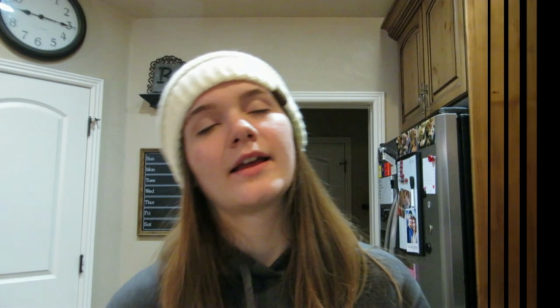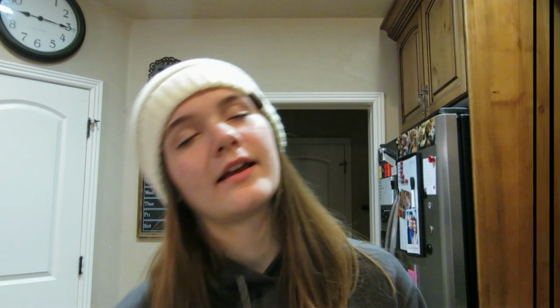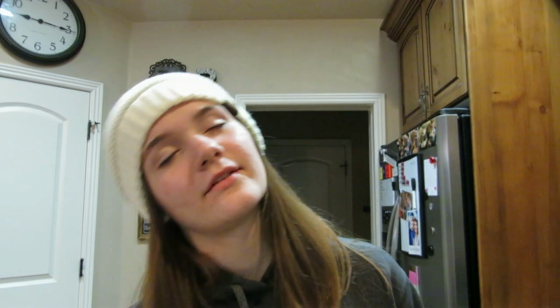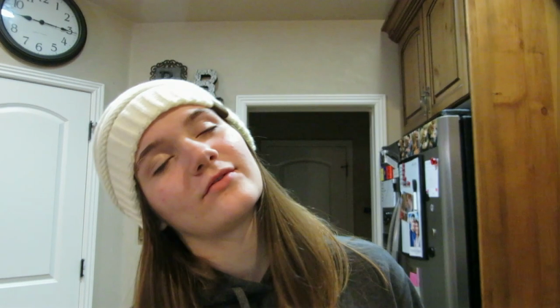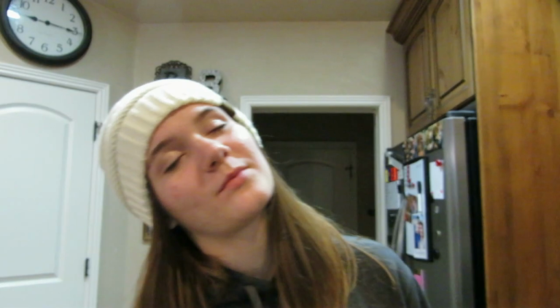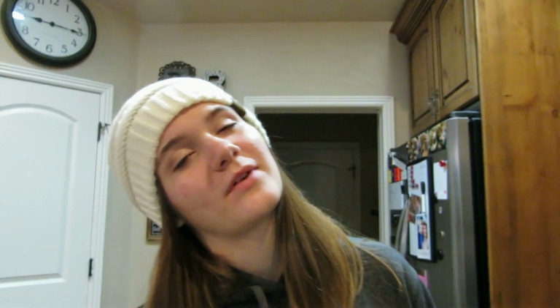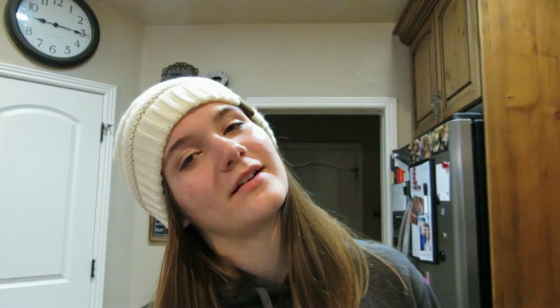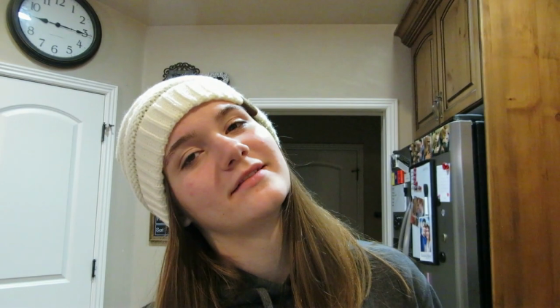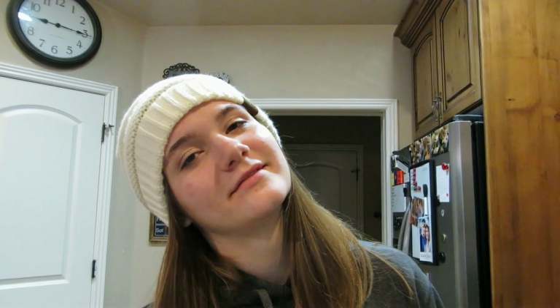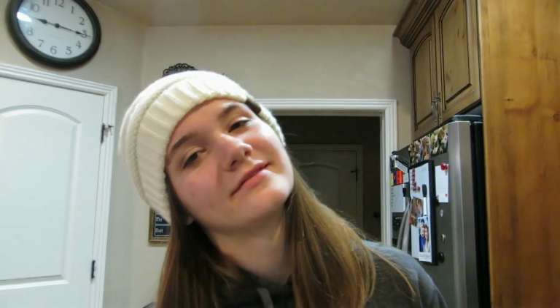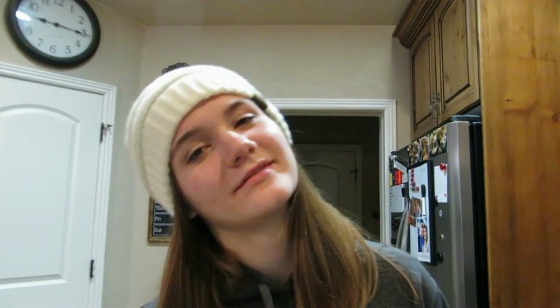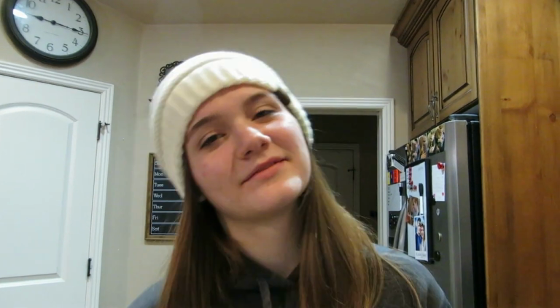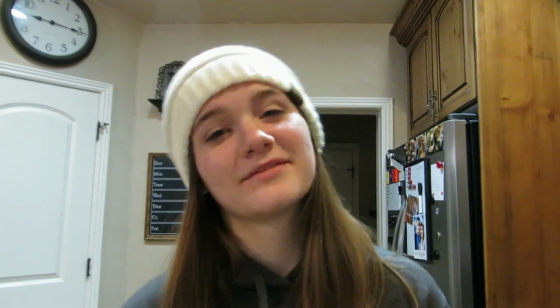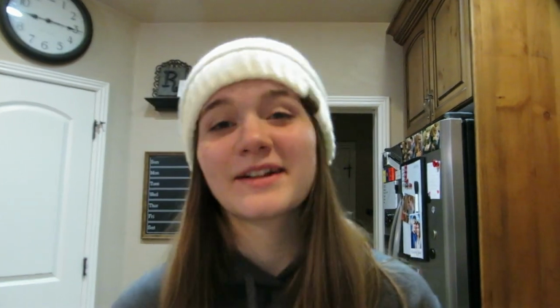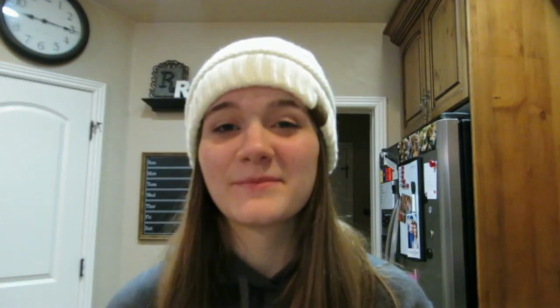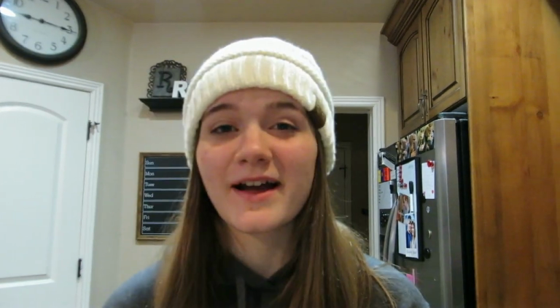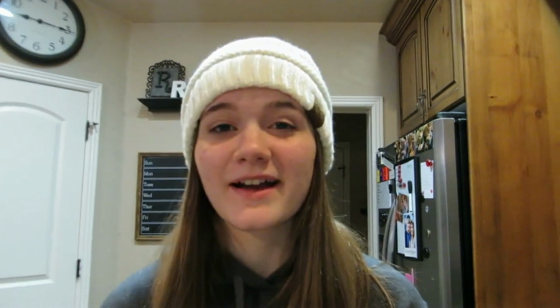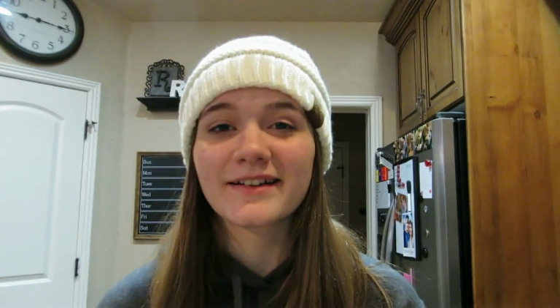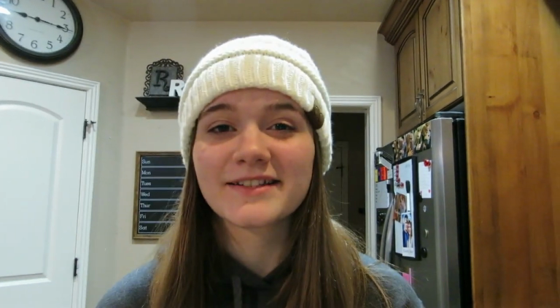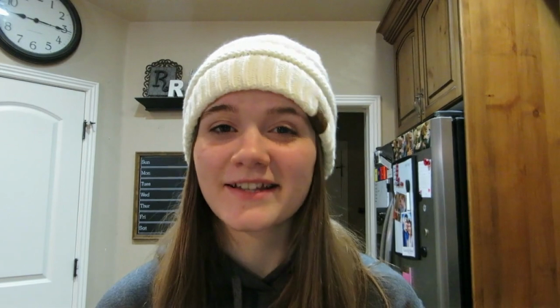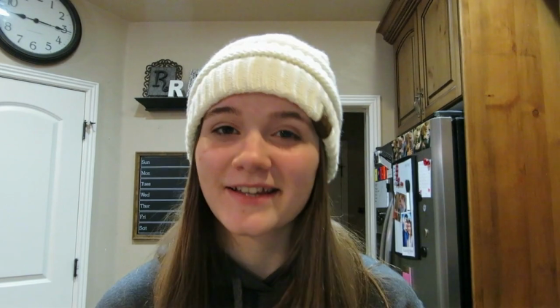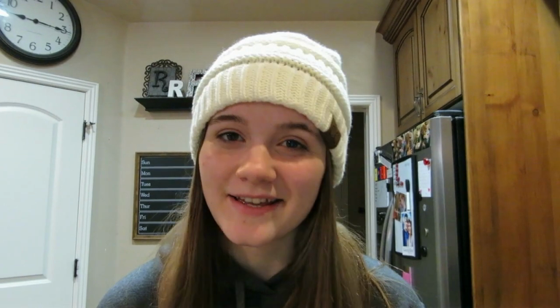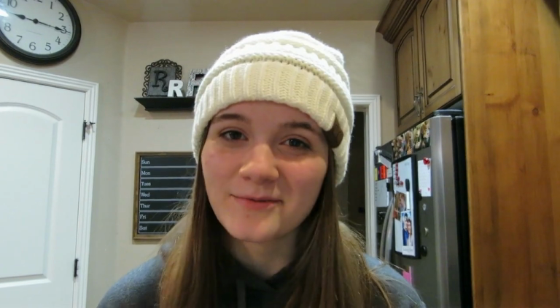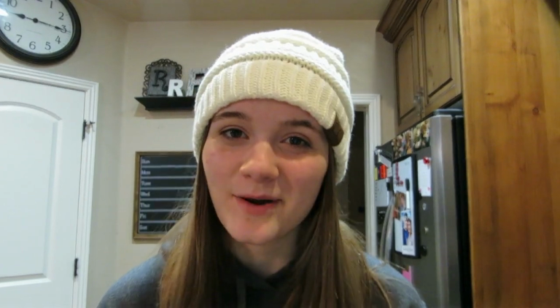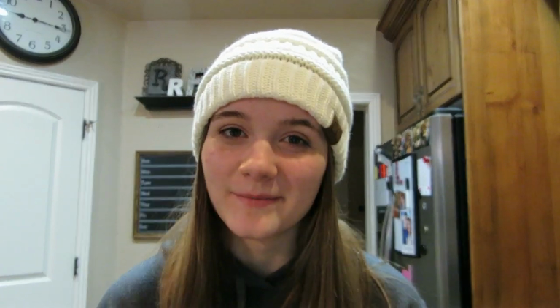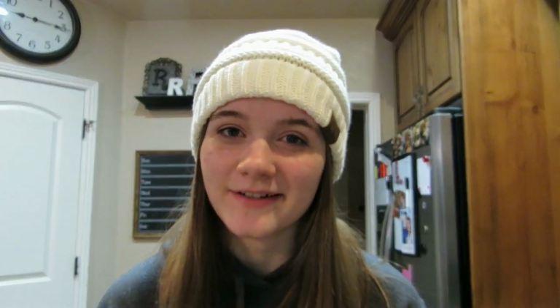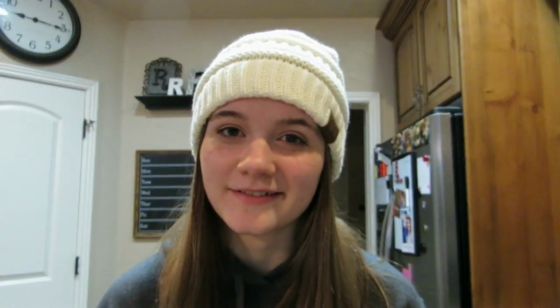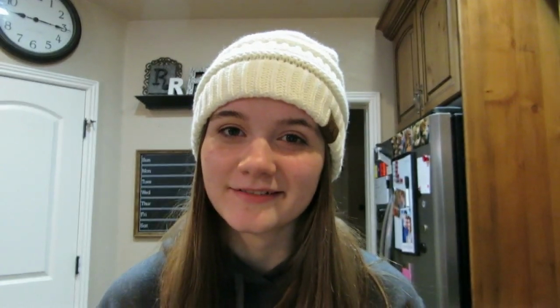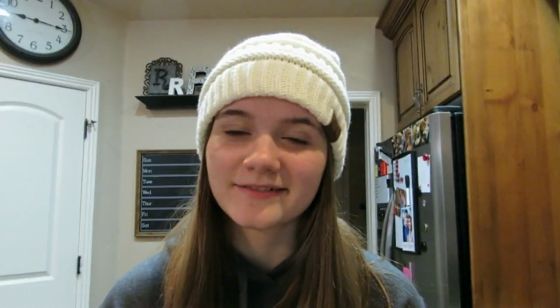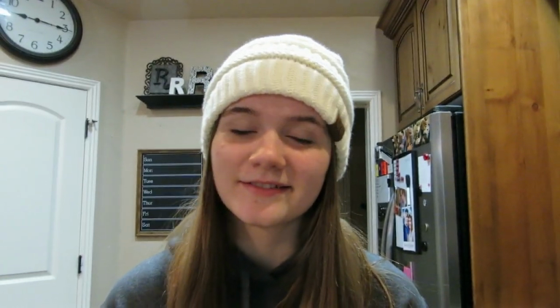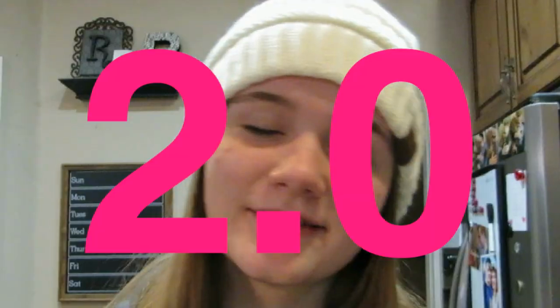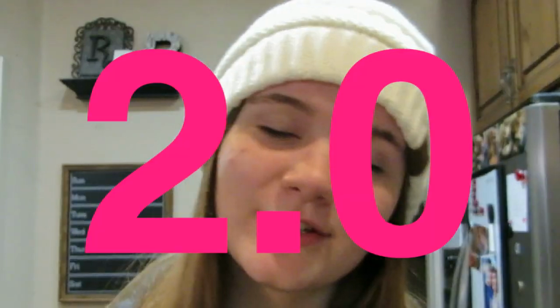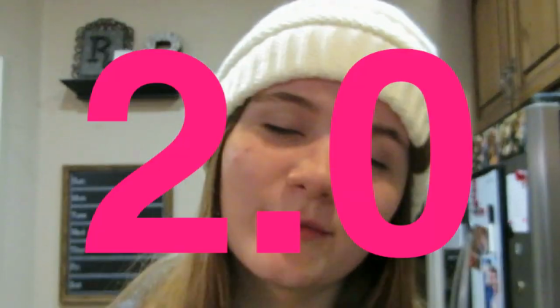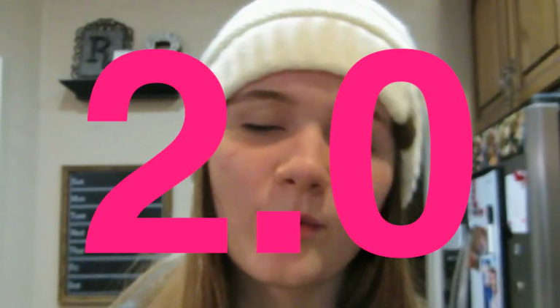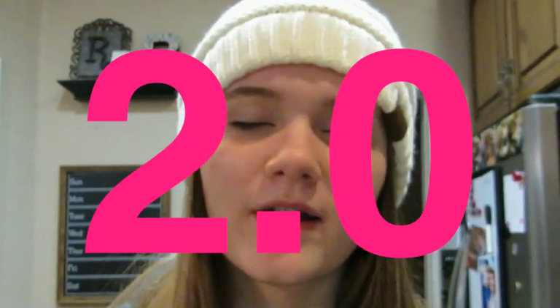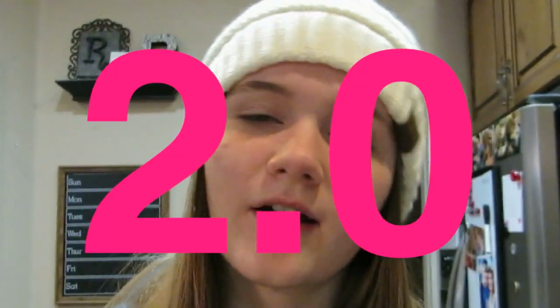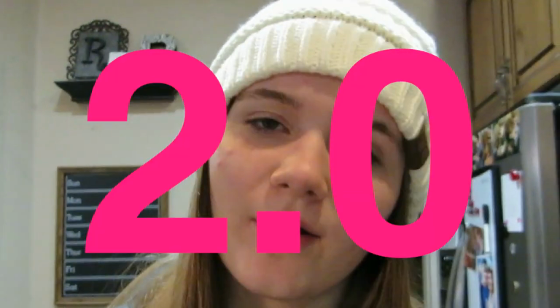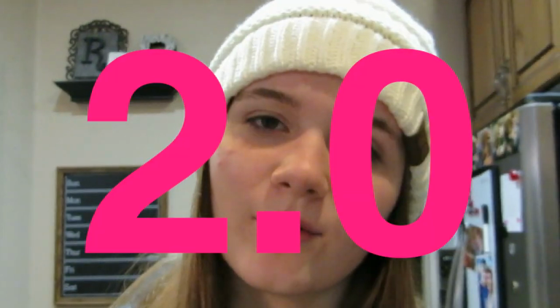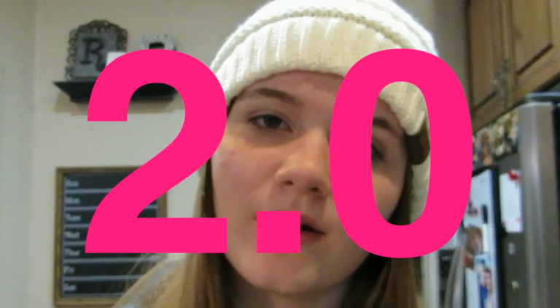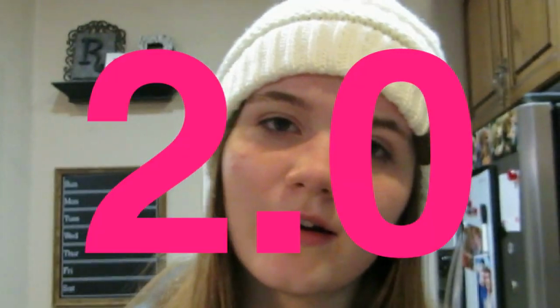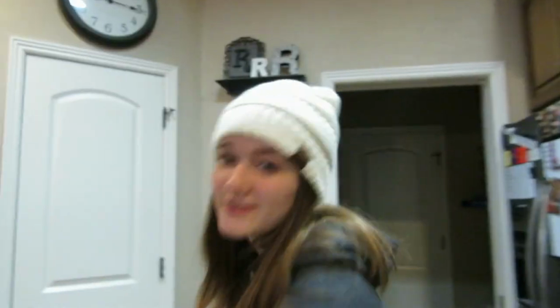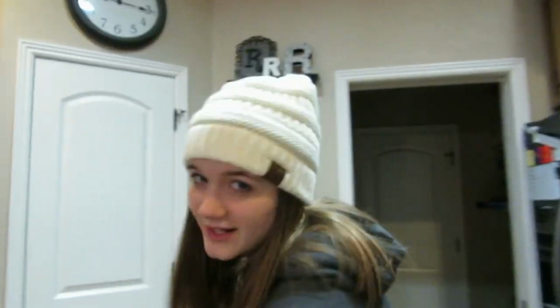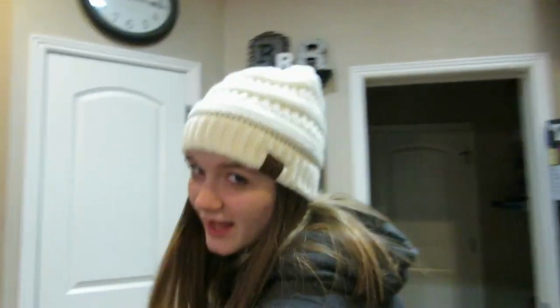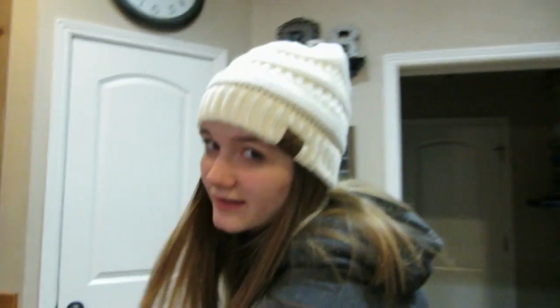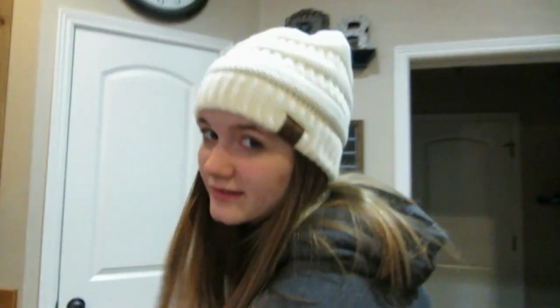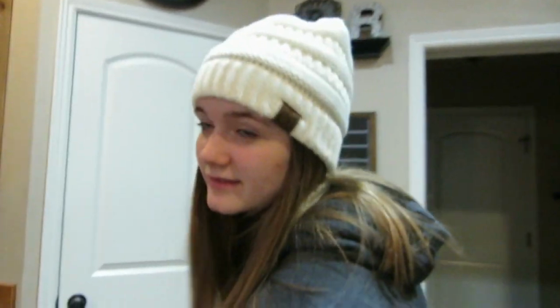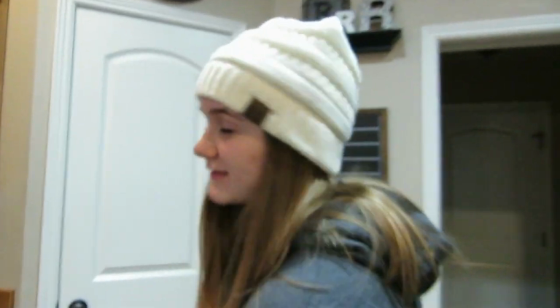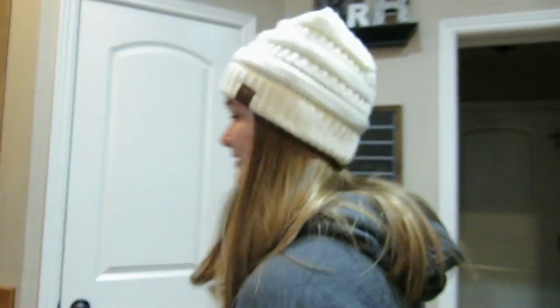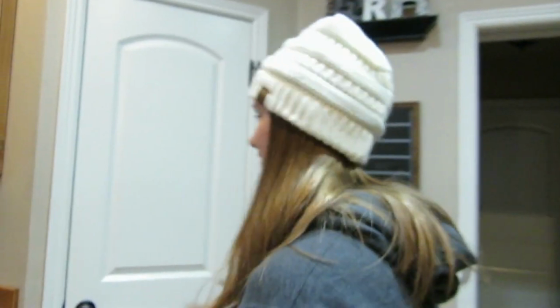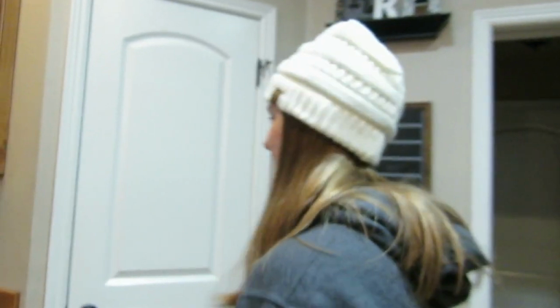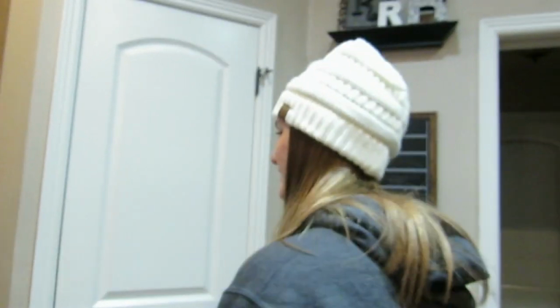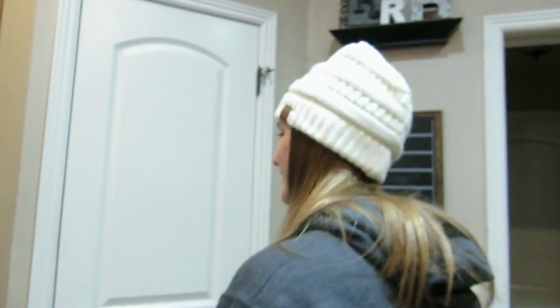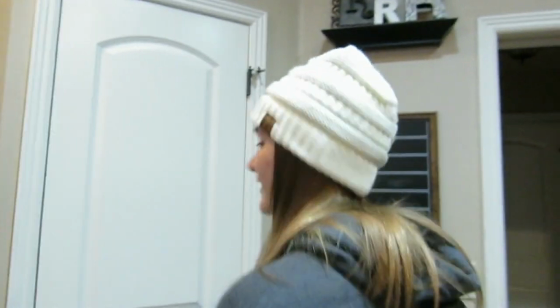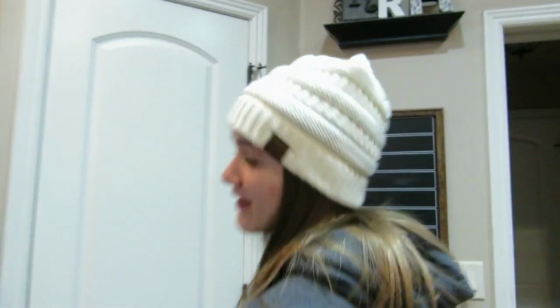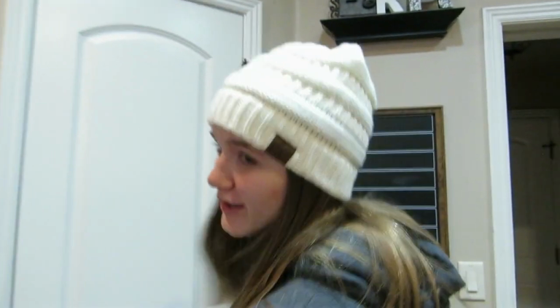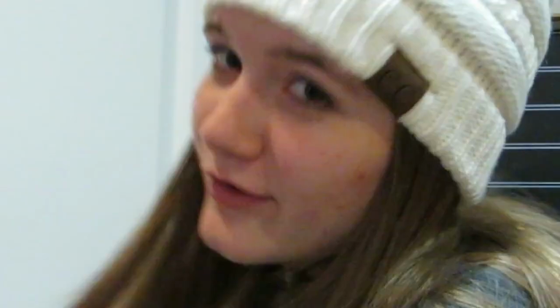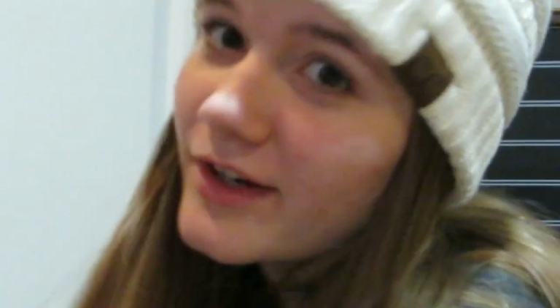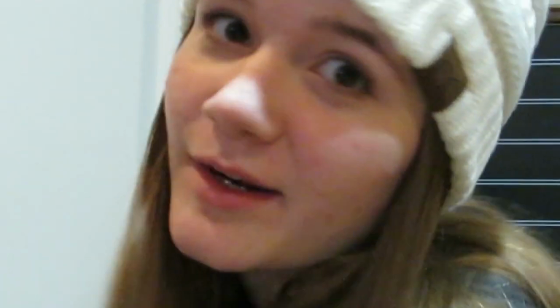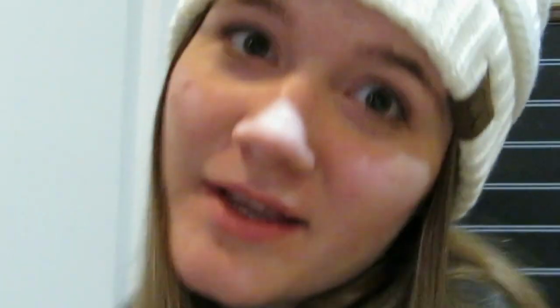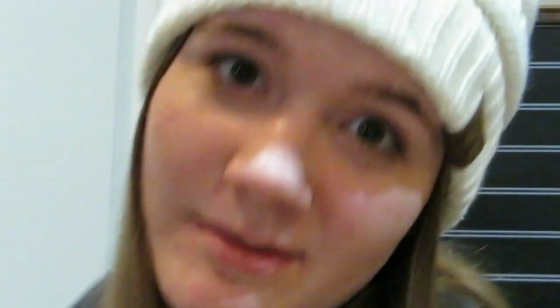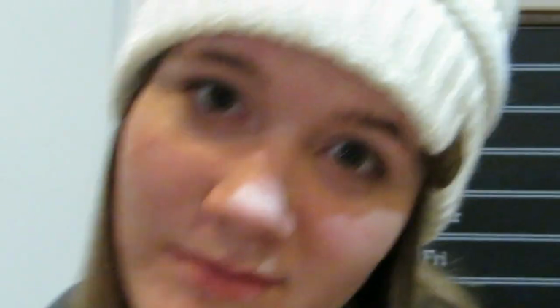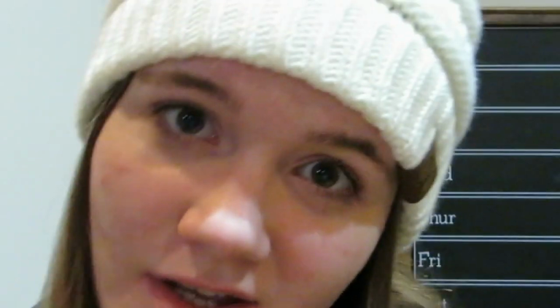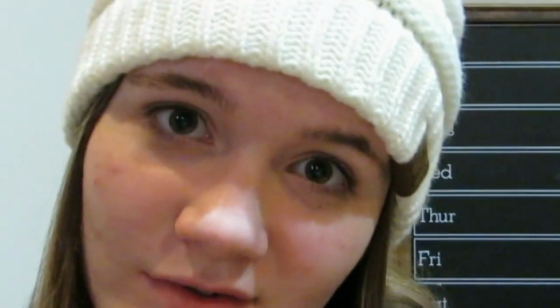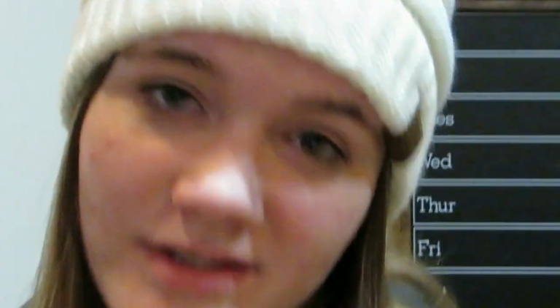Hey everyone, welcome back to Cooking Mama 2.0. Today, we're gonna make some toast.